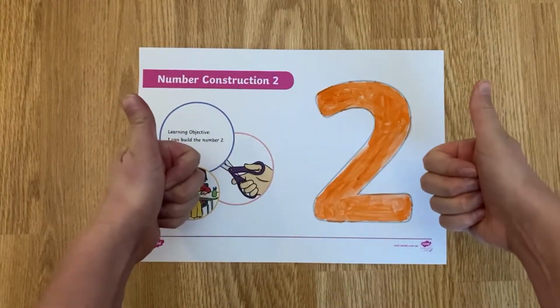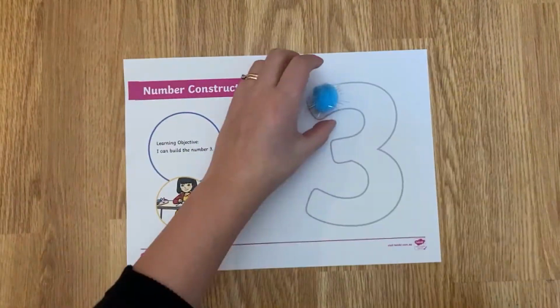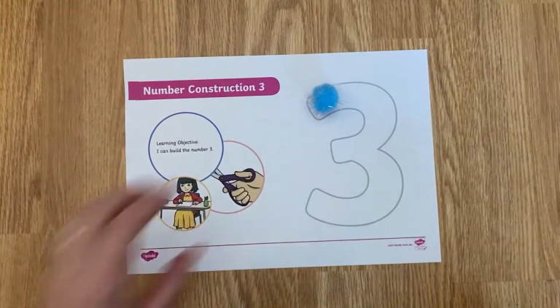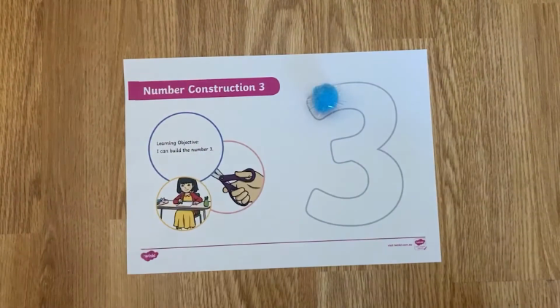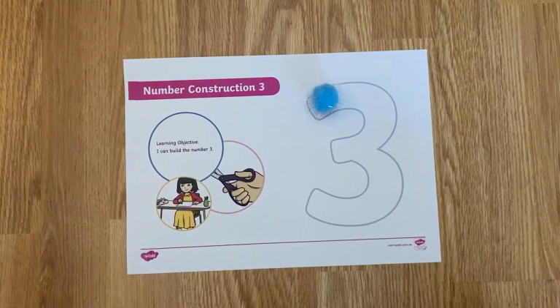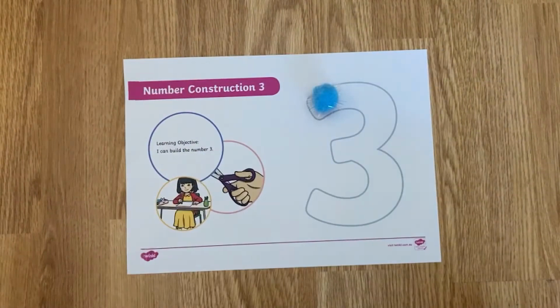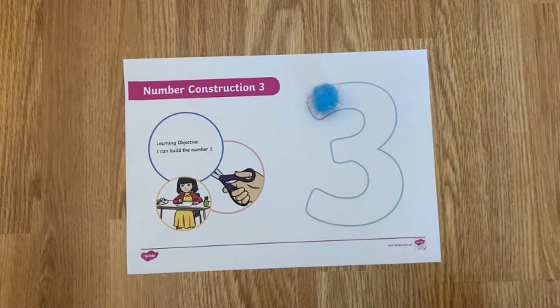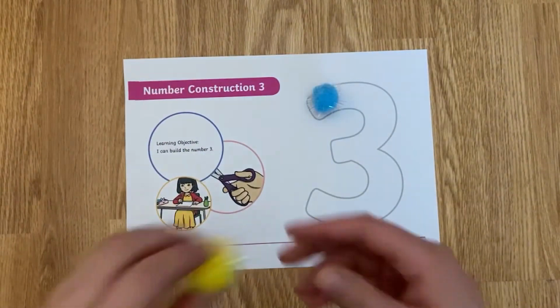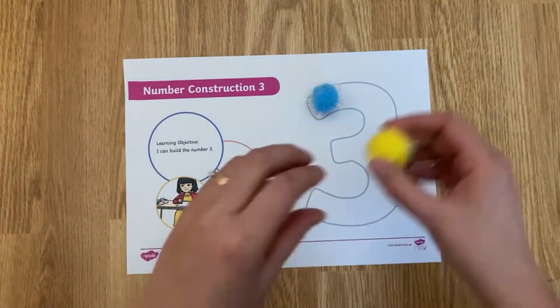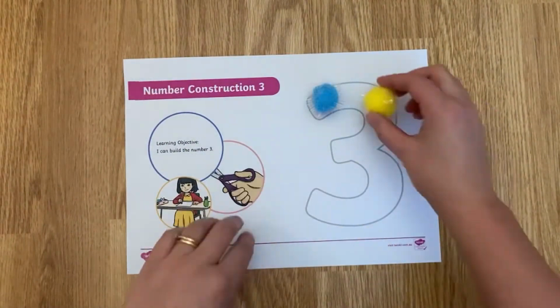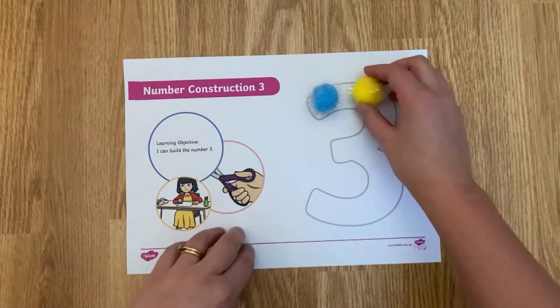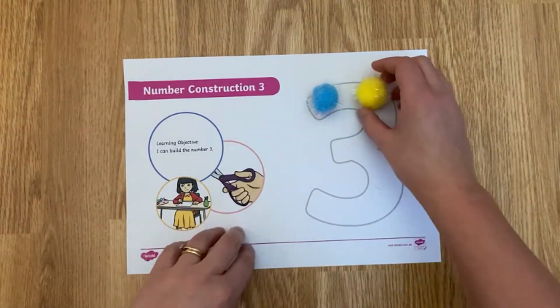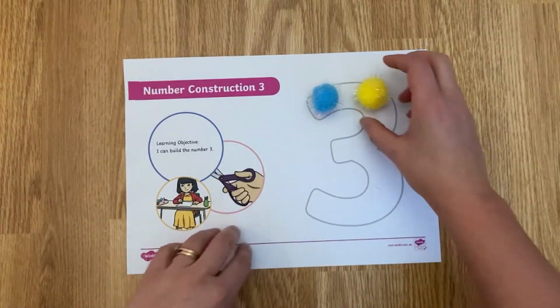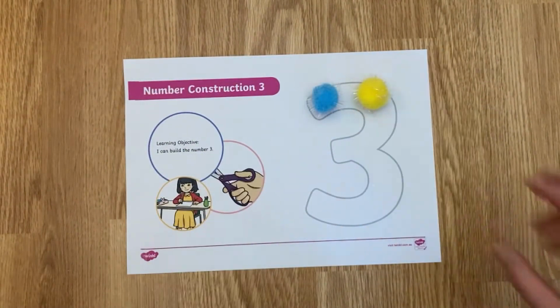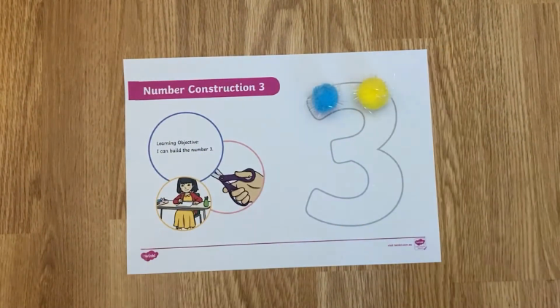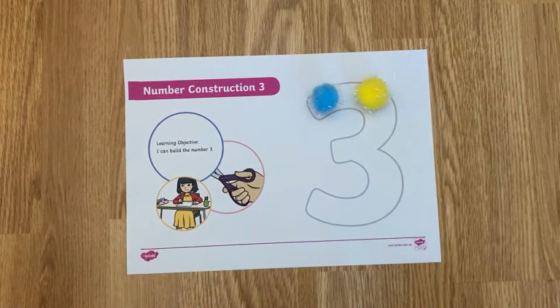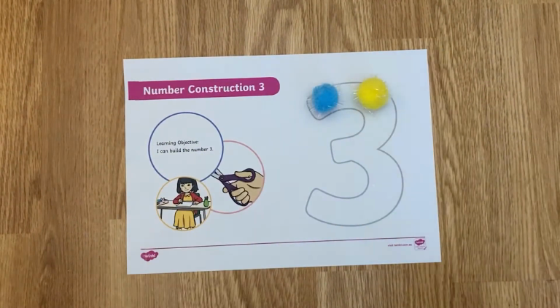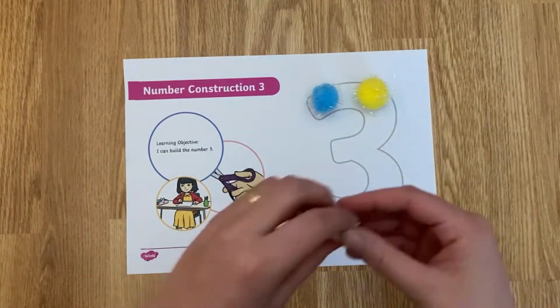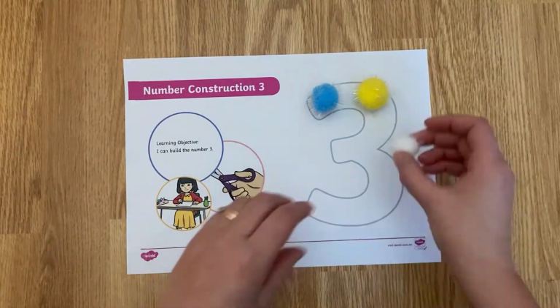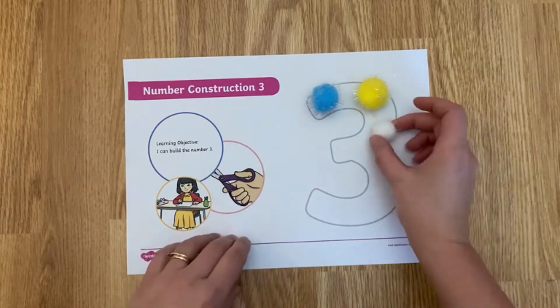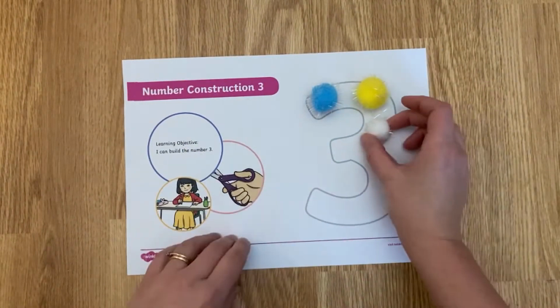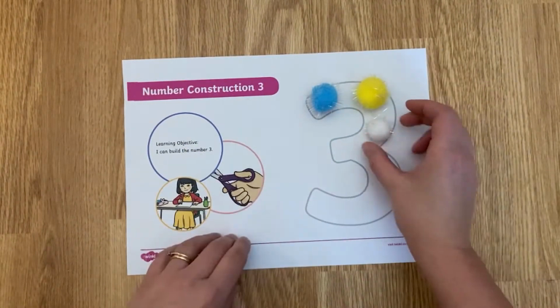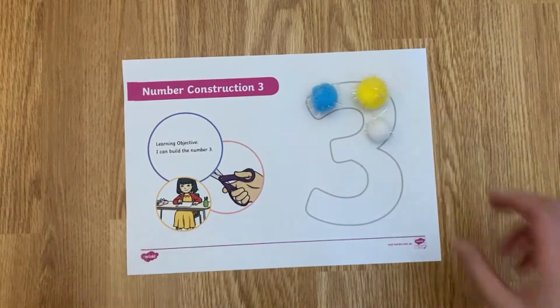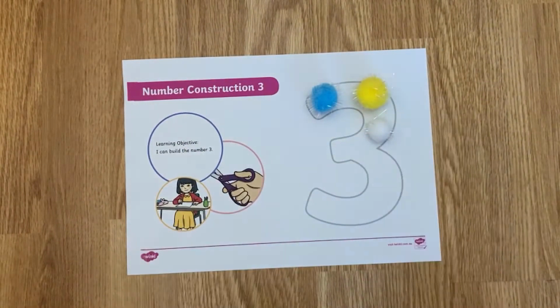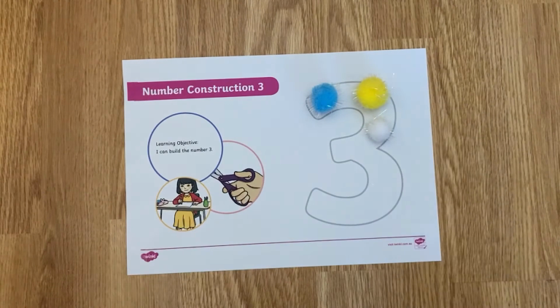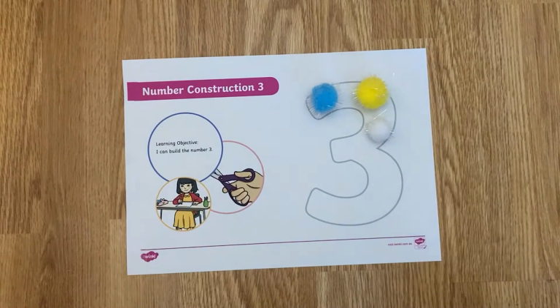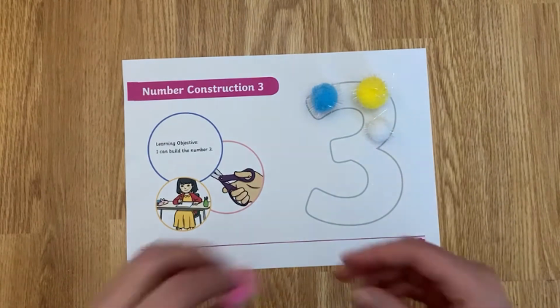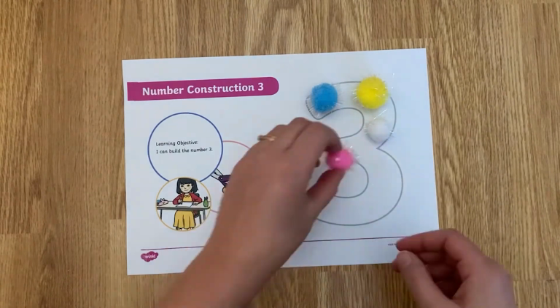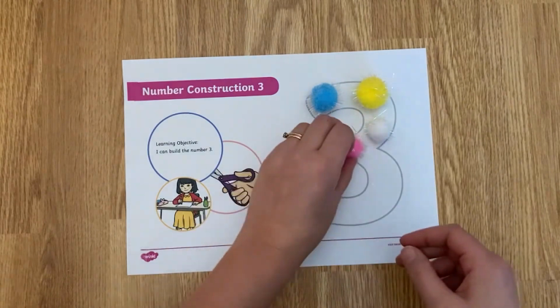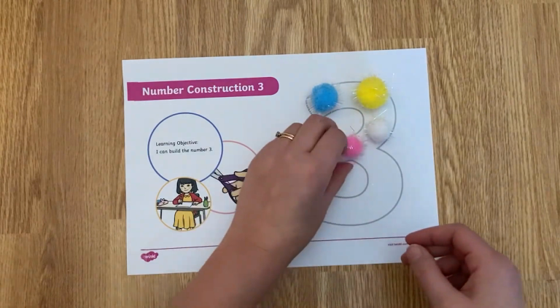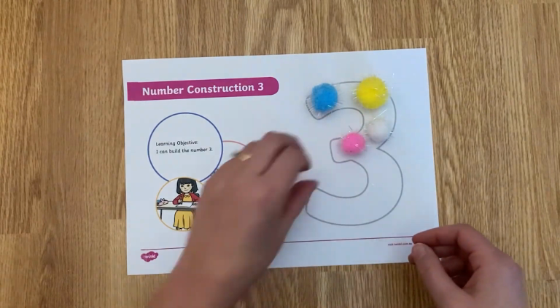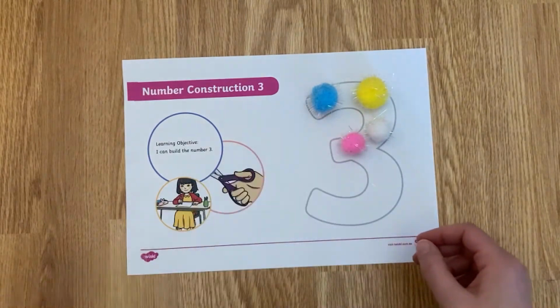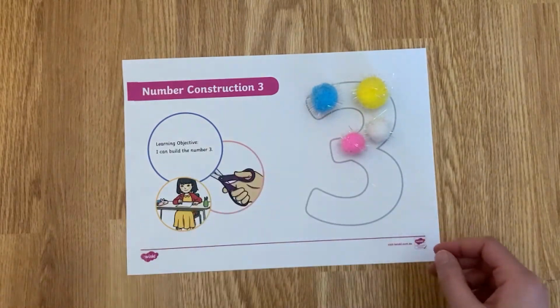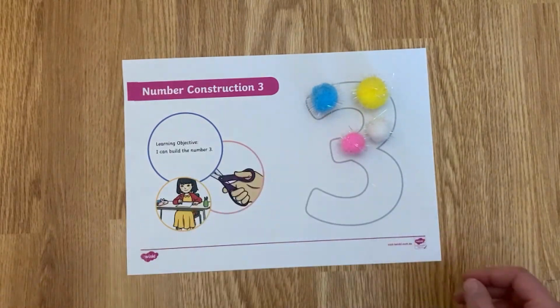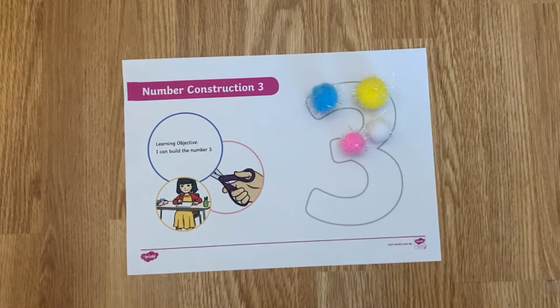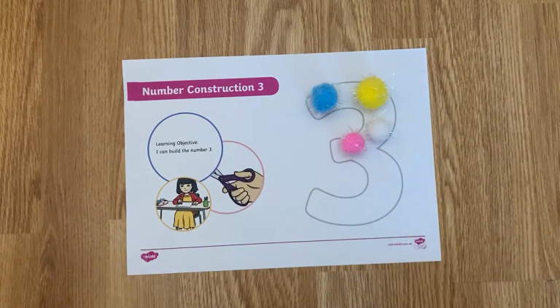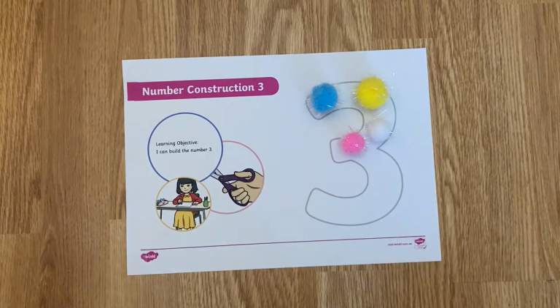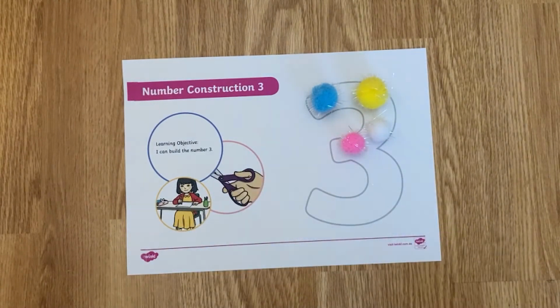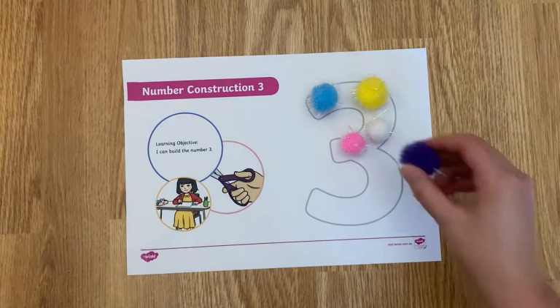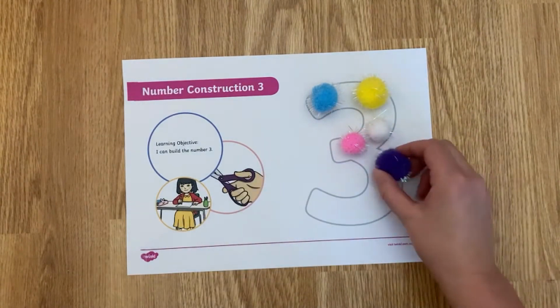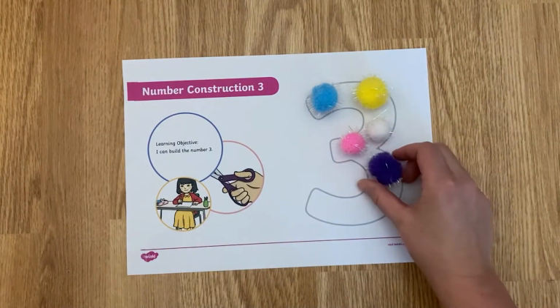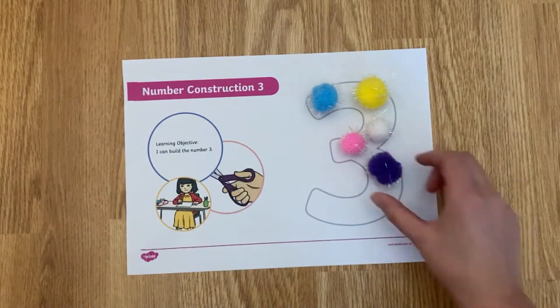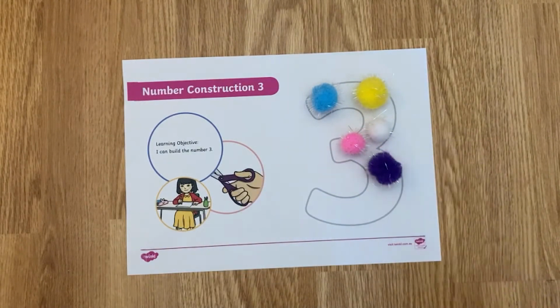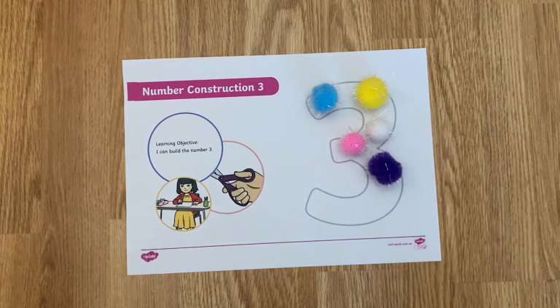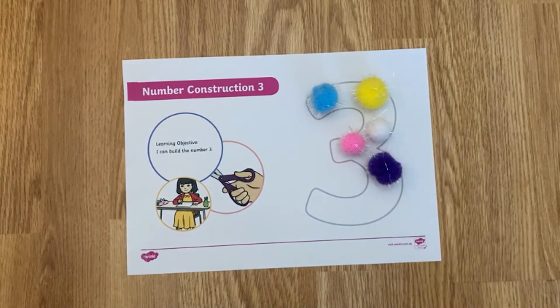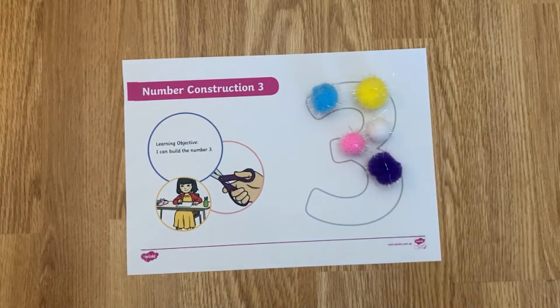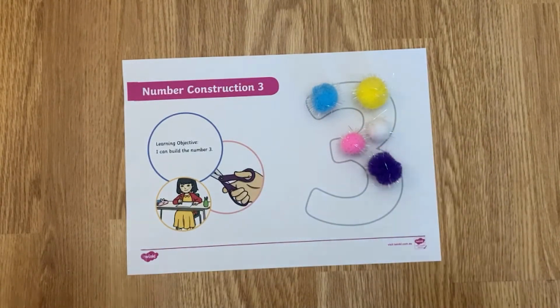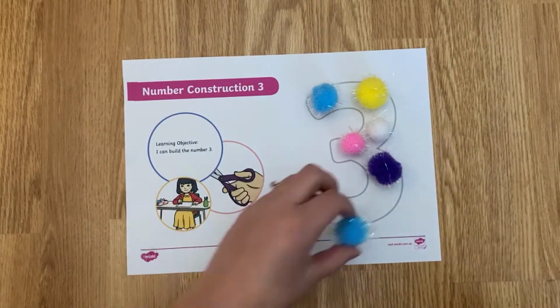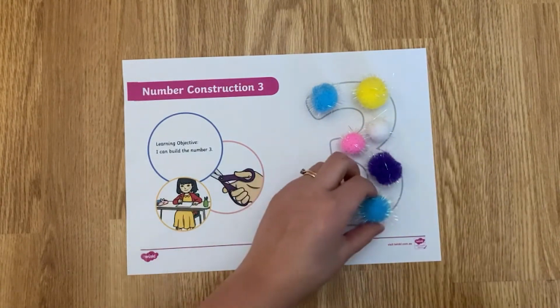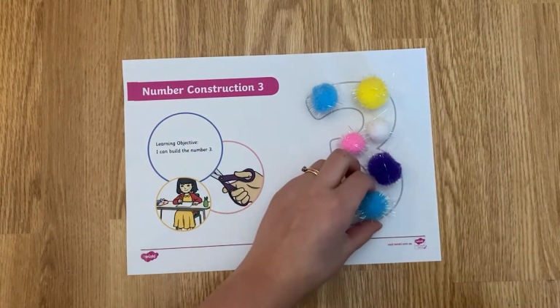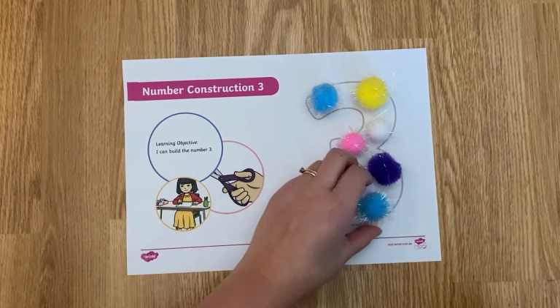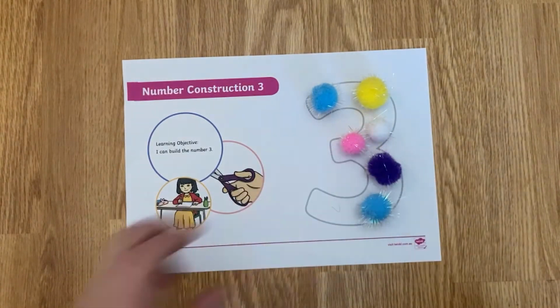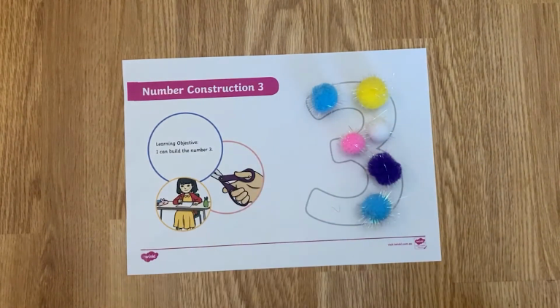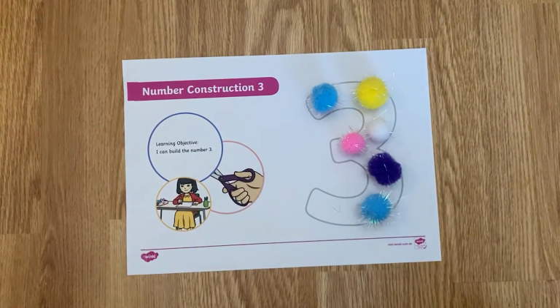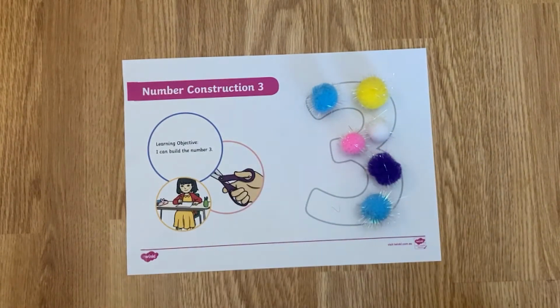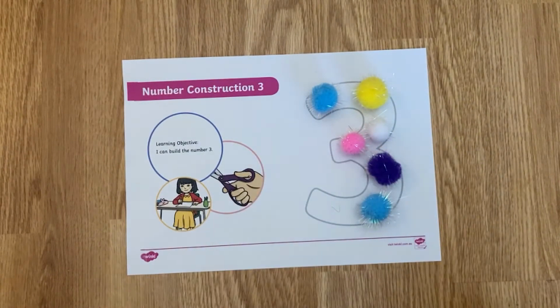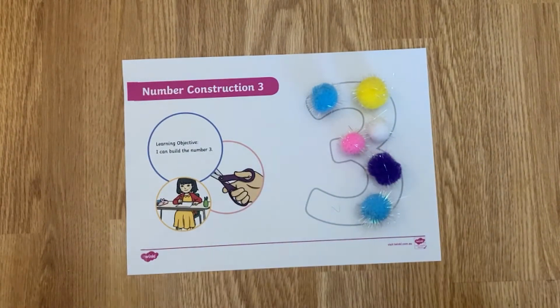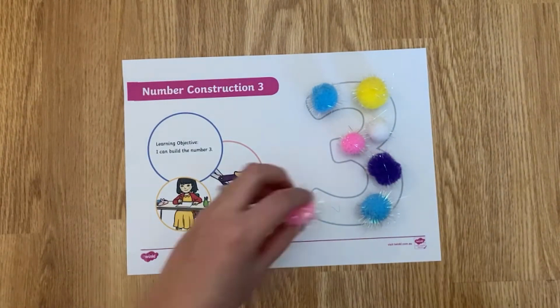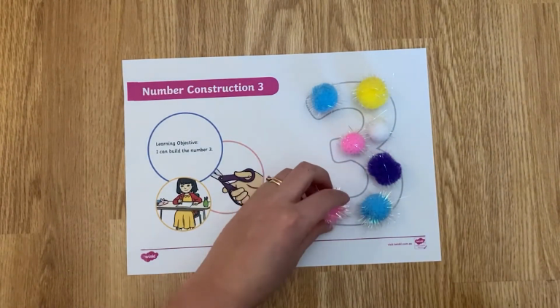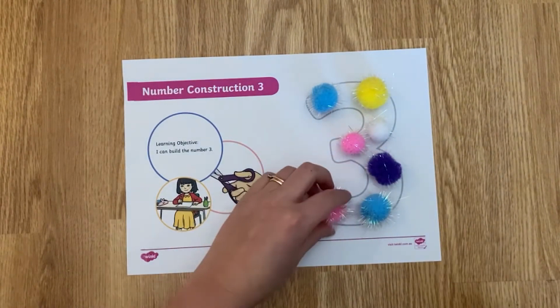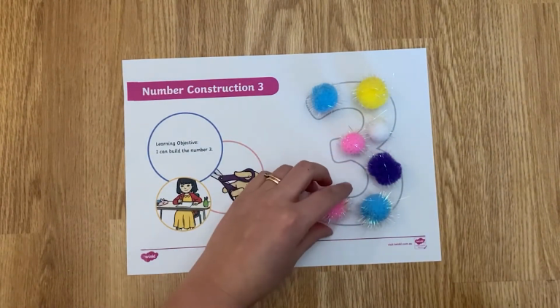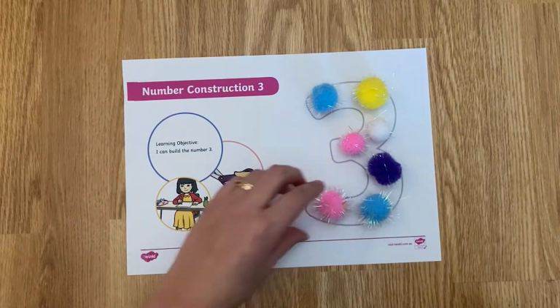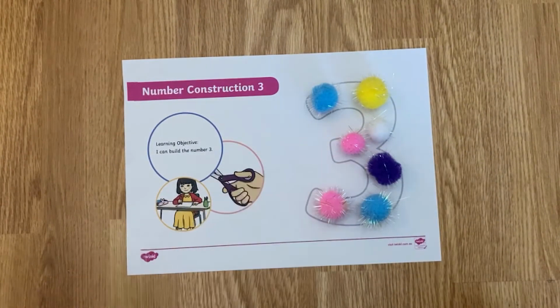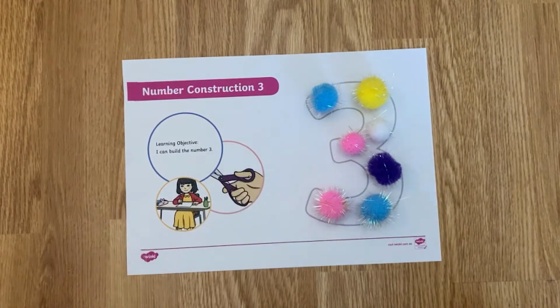You can use other craft materials to make the shape as well, which will help with your child's fine motor skill development at the same time.